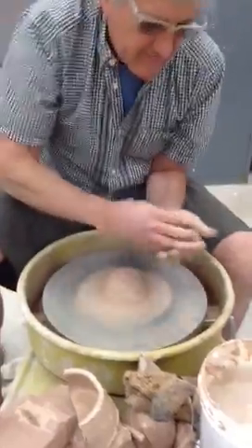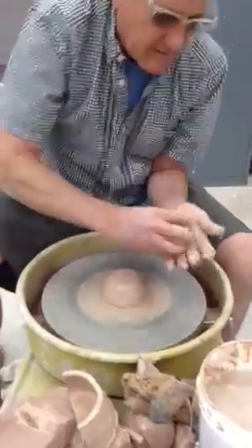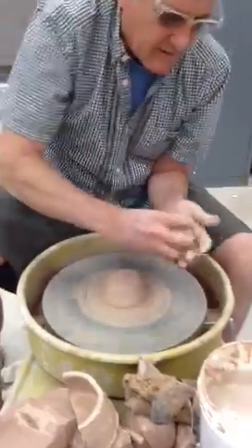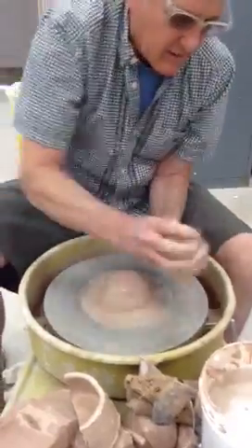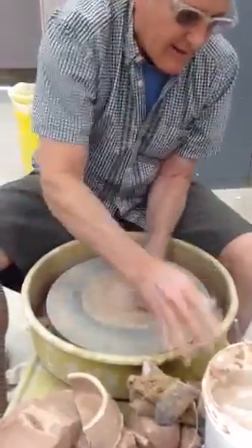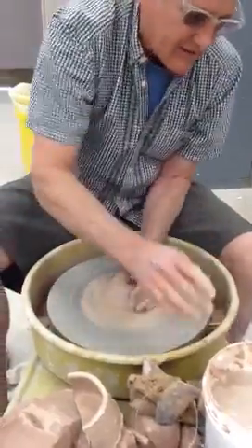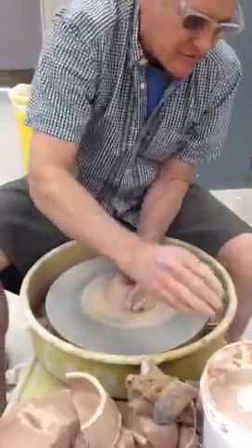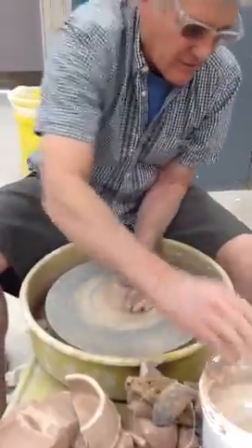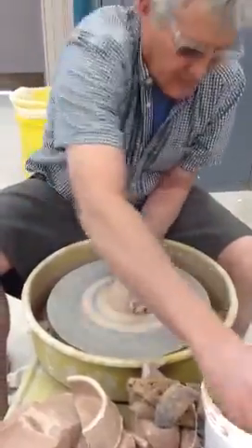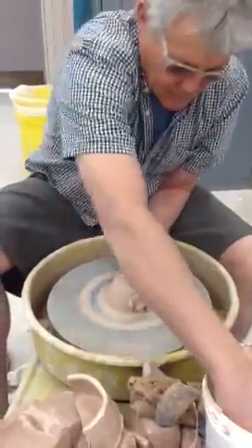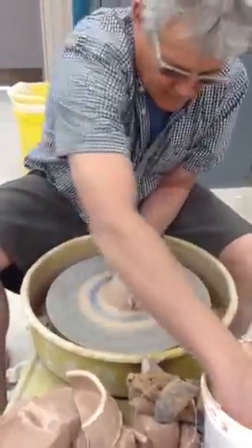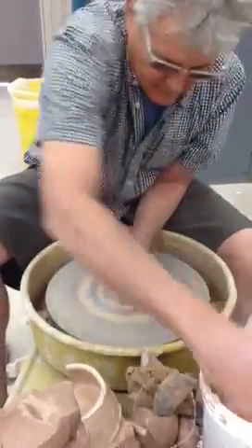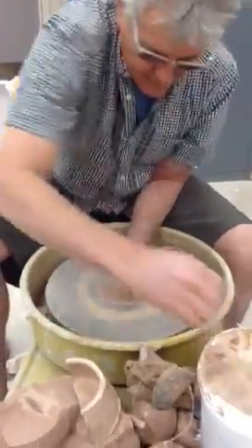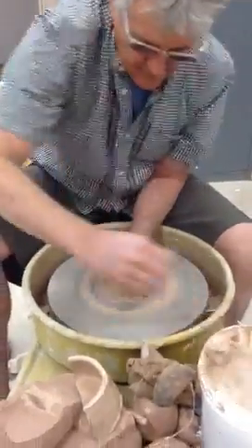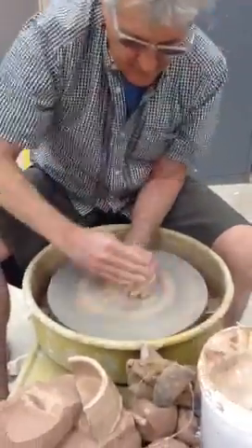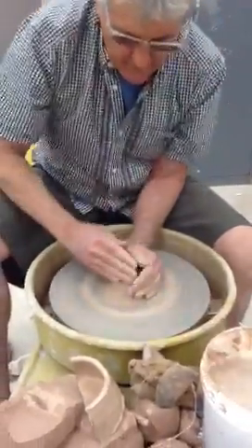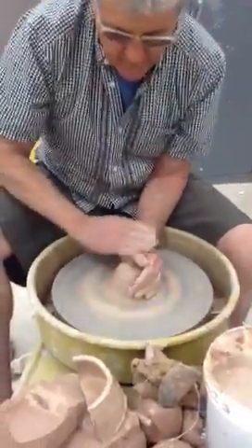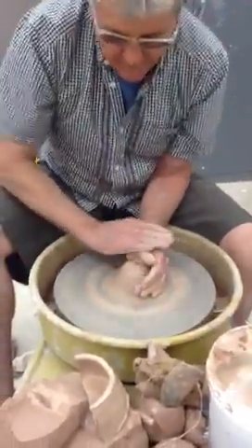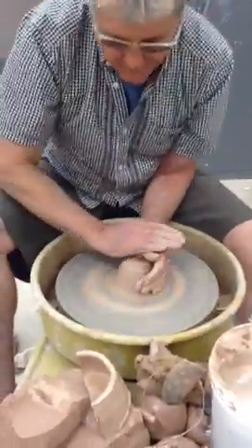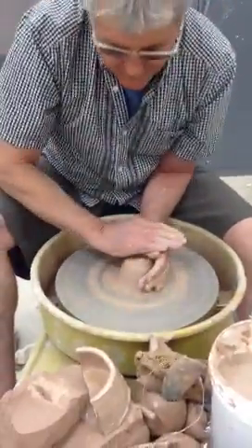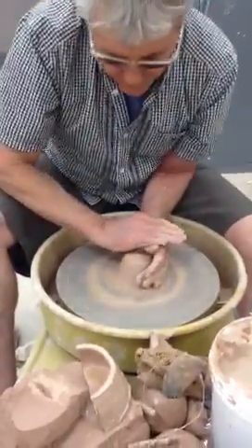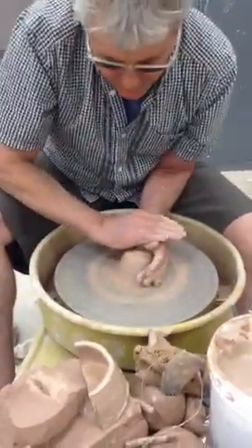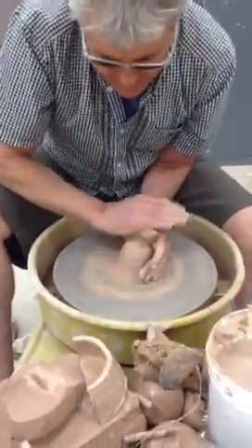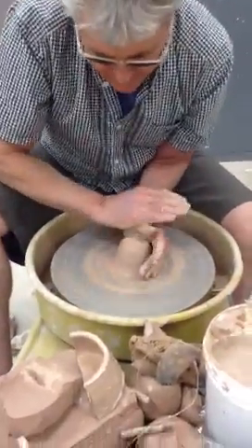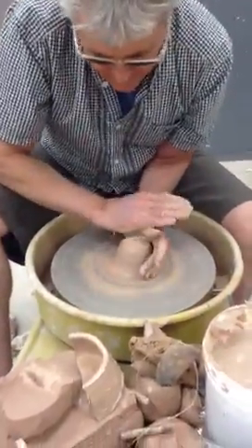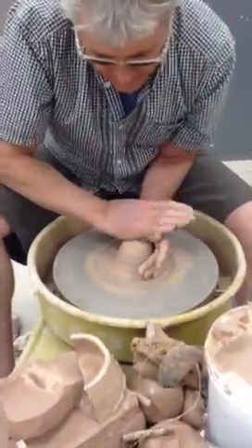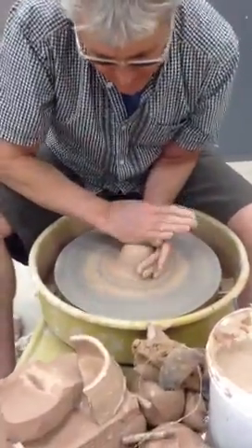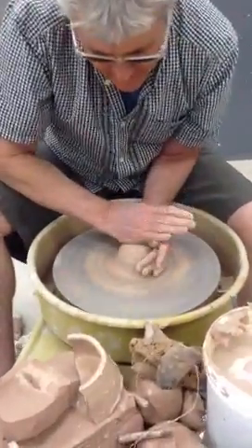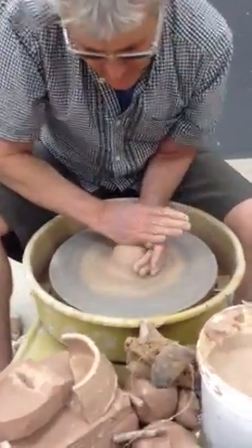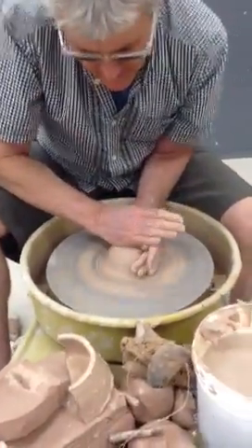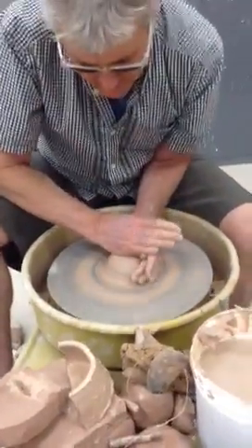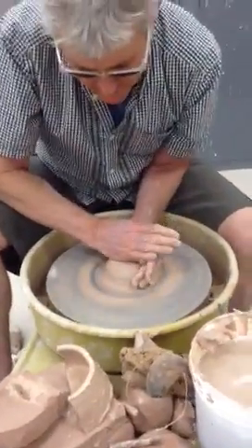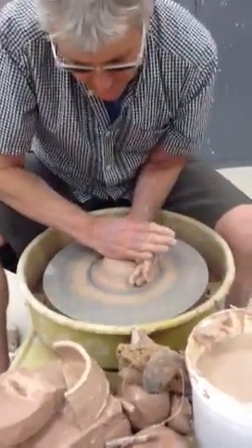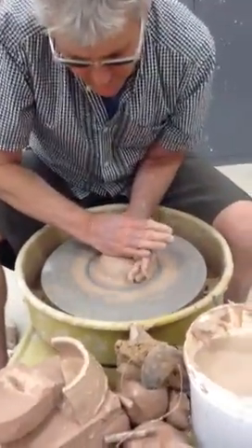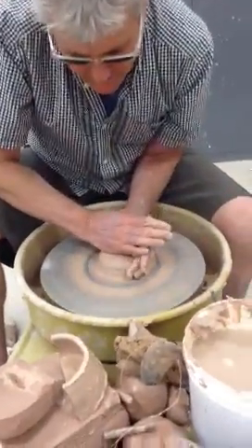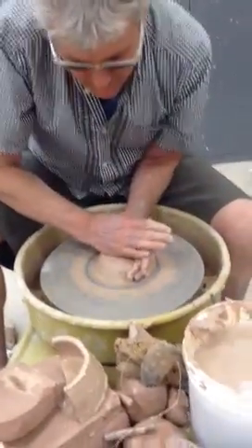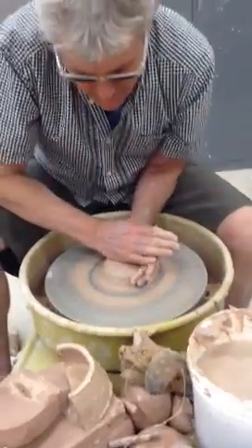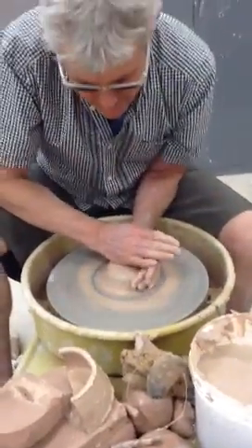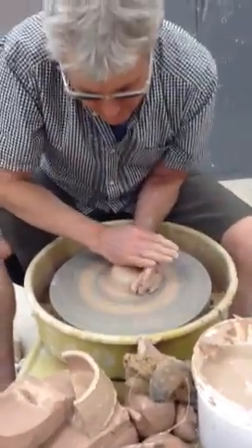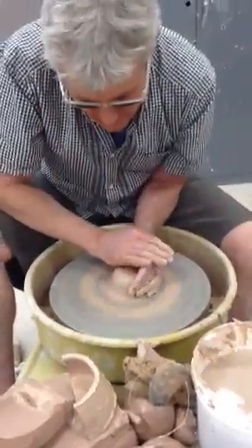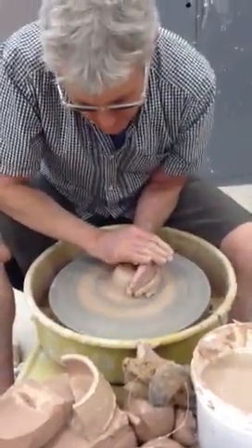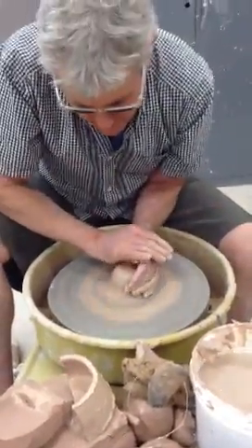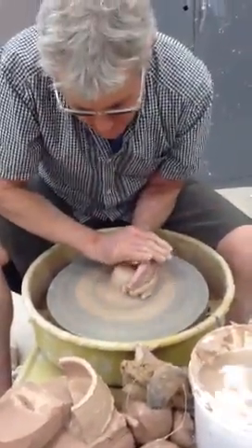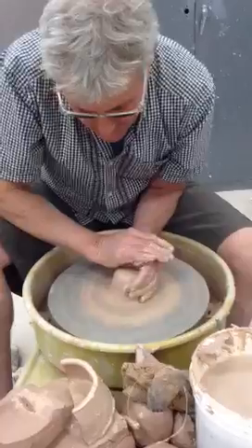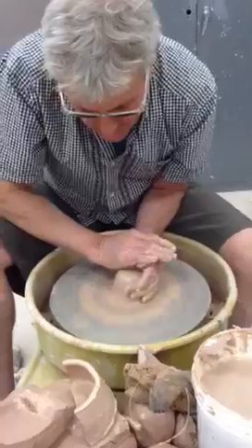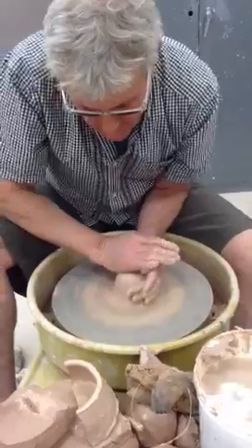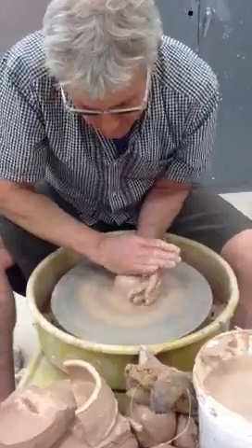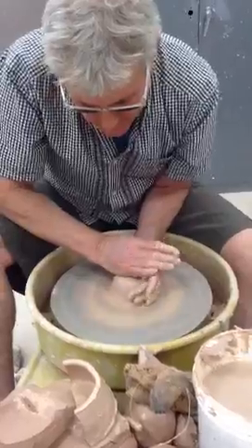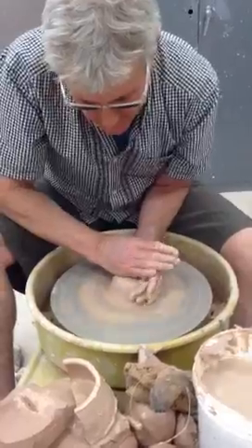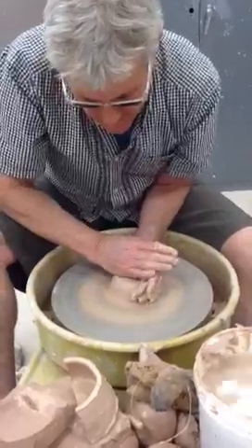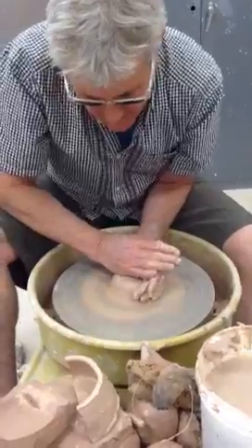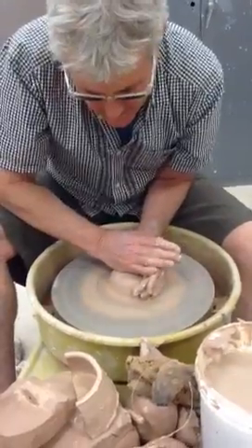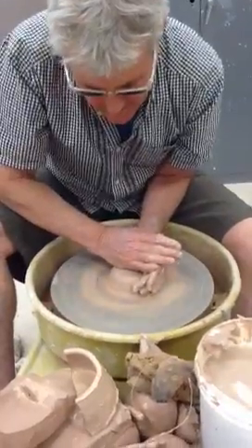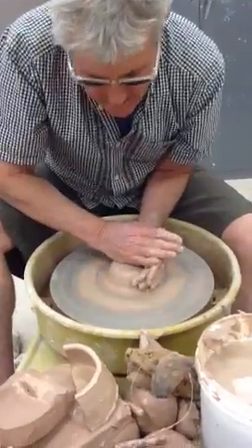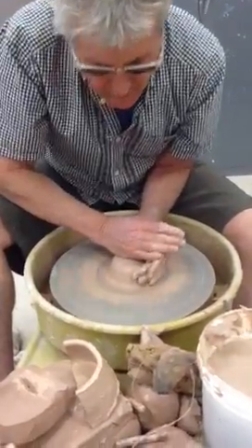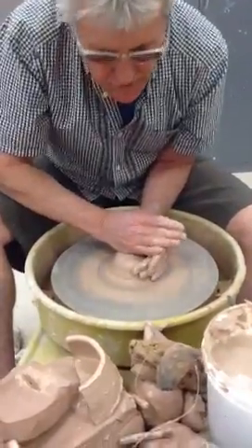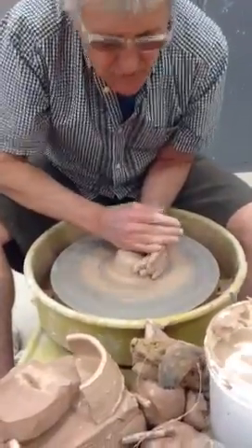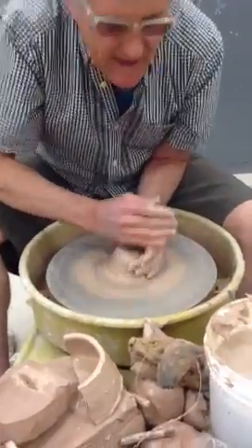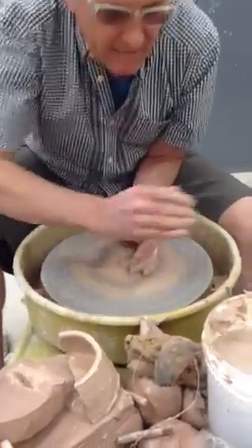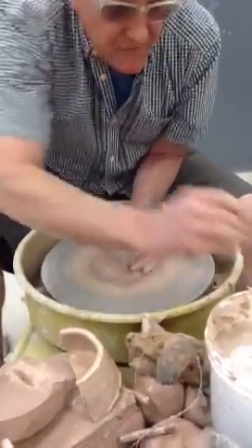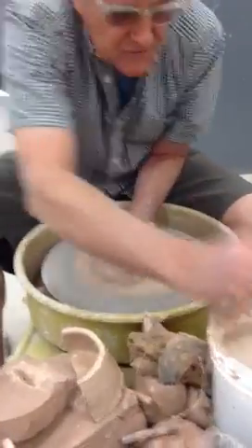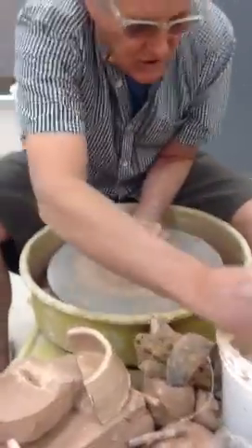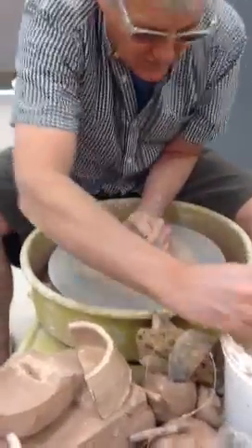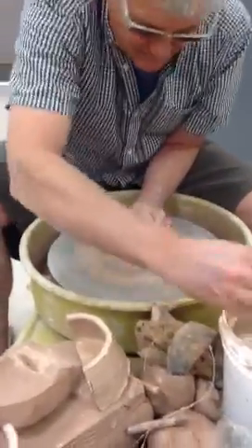A little extra. Put it down, lean in and up, down and out, in and up, down and out. Do that a few times.